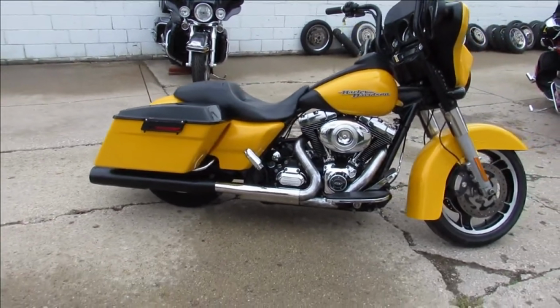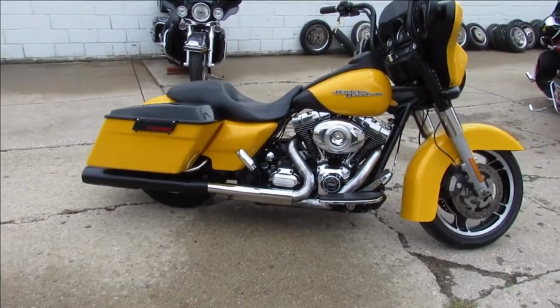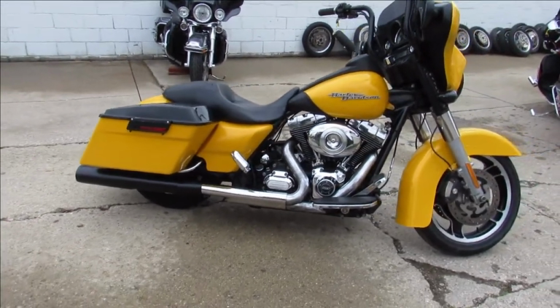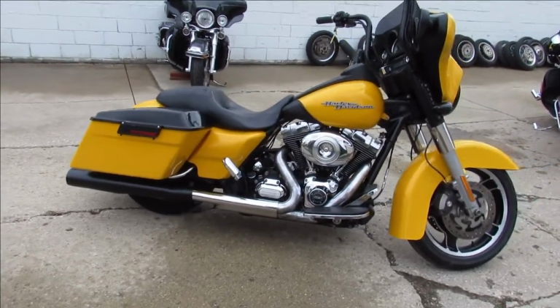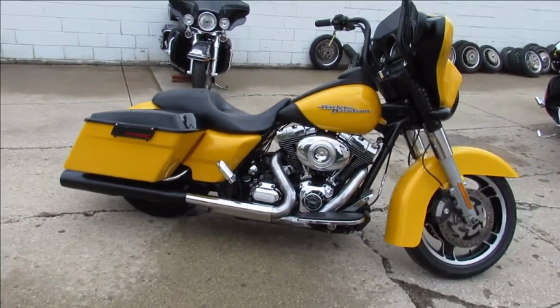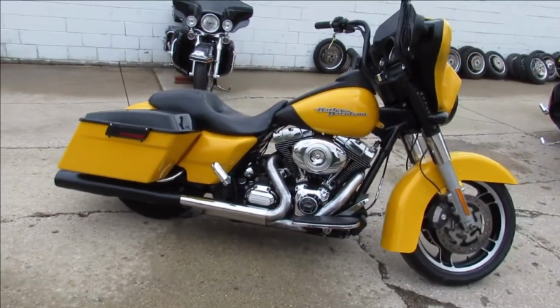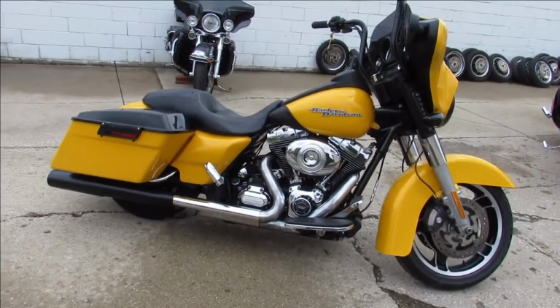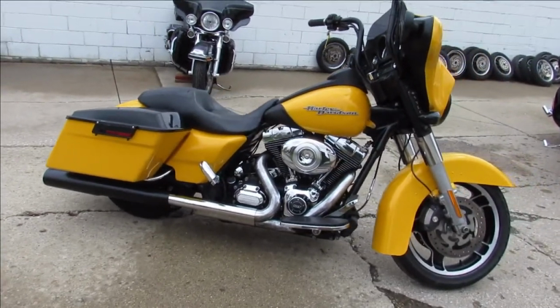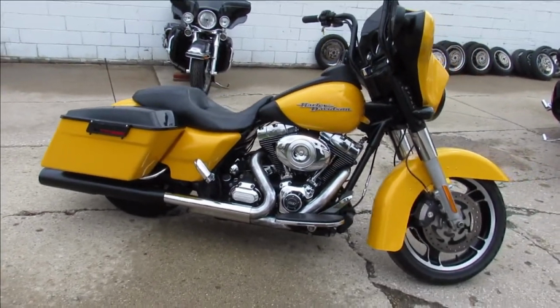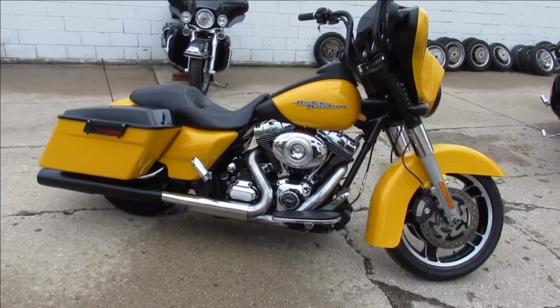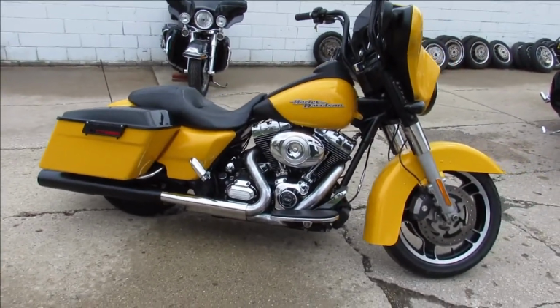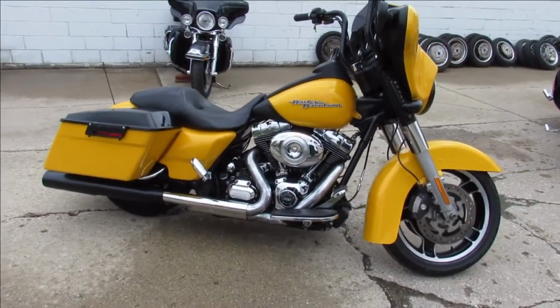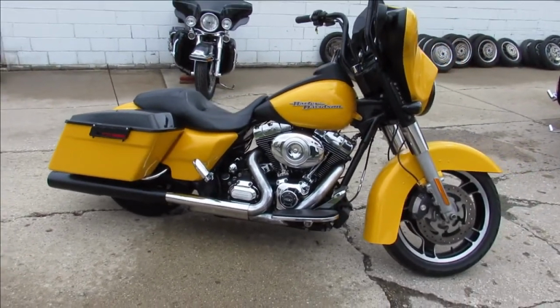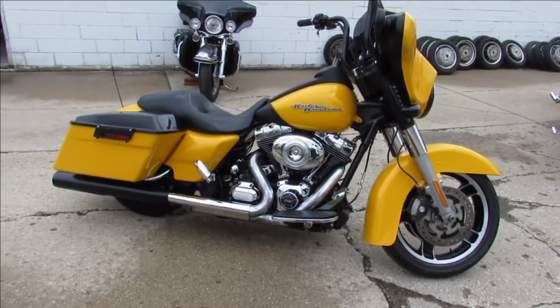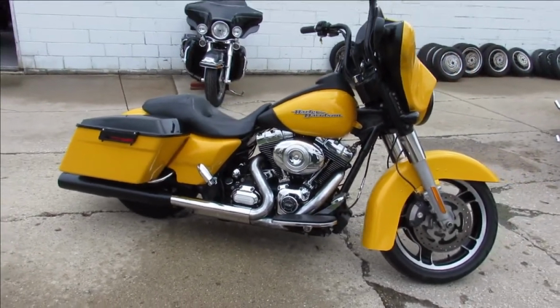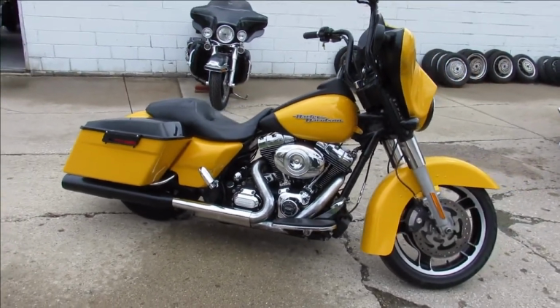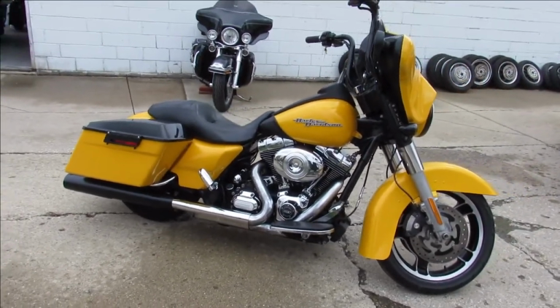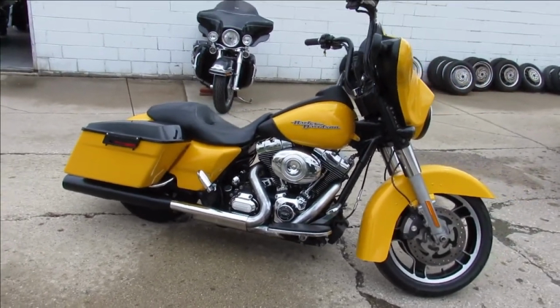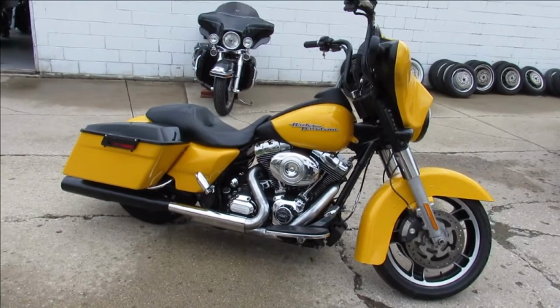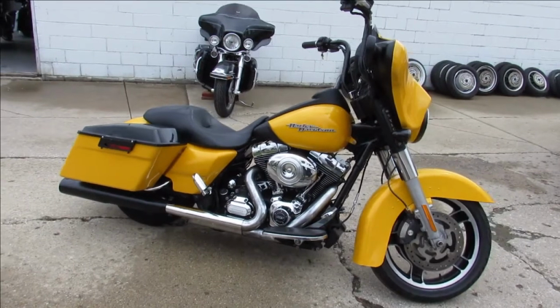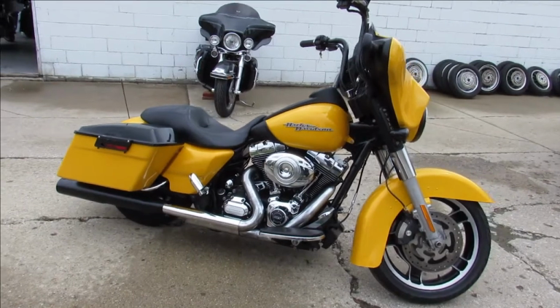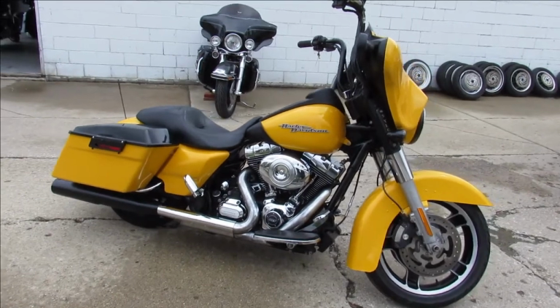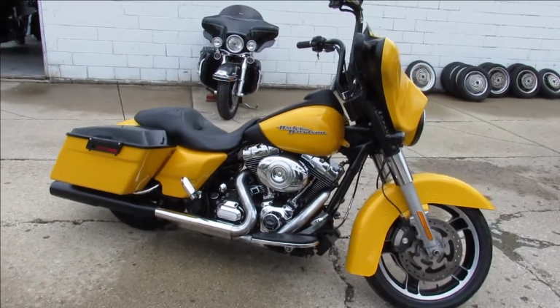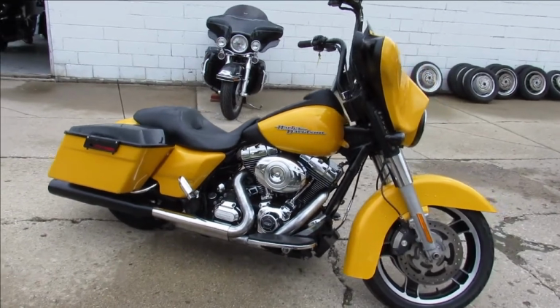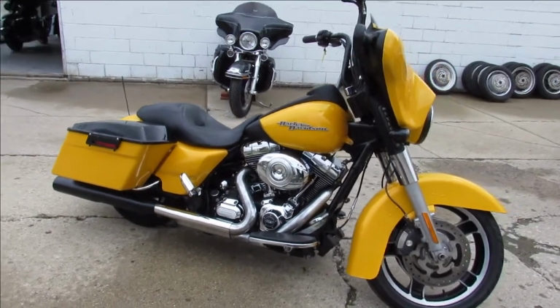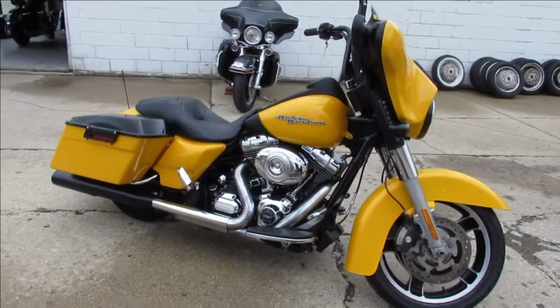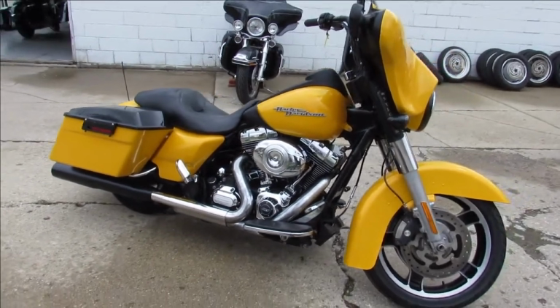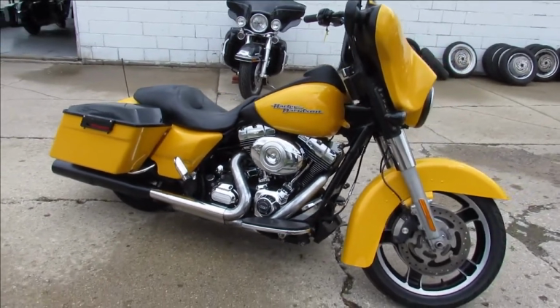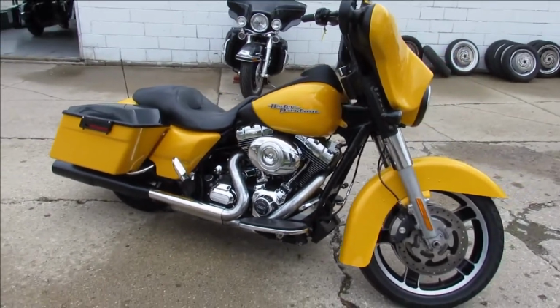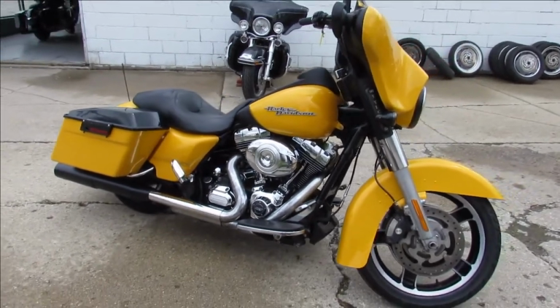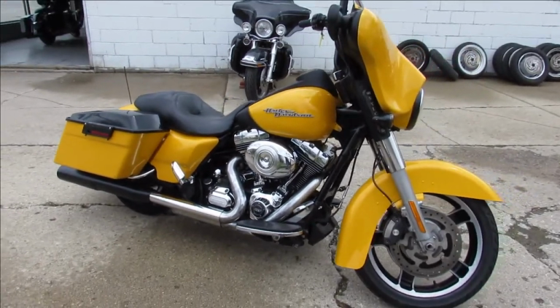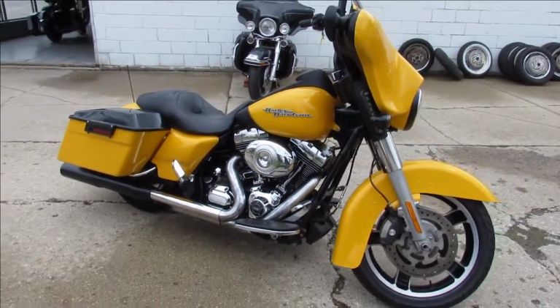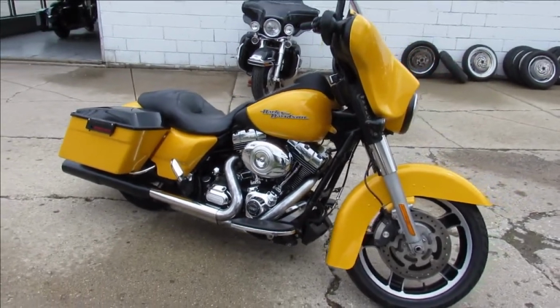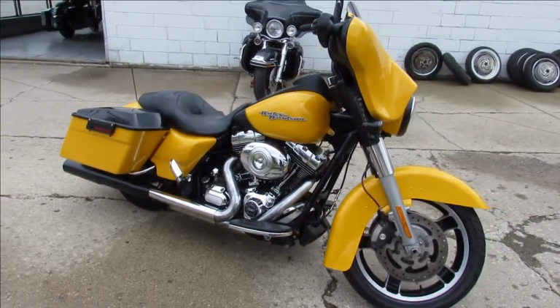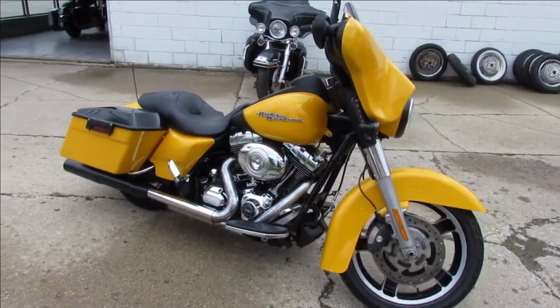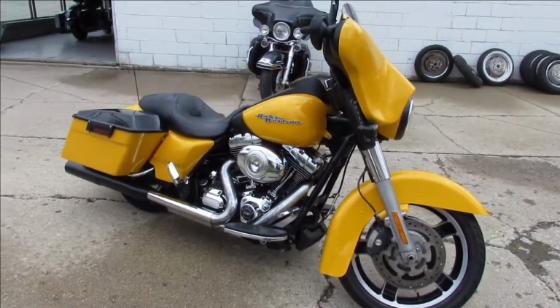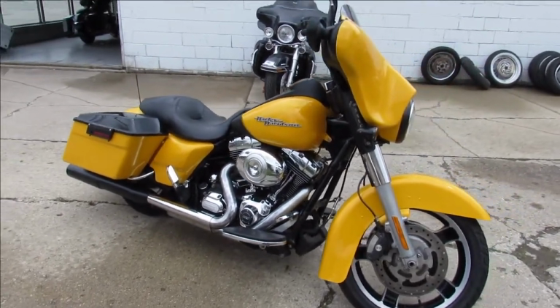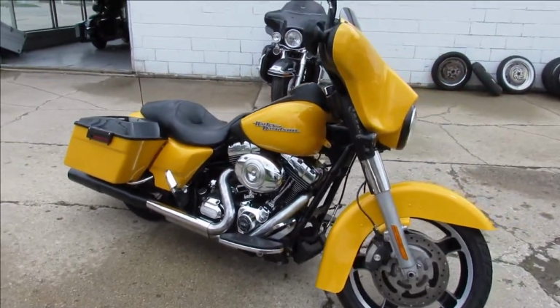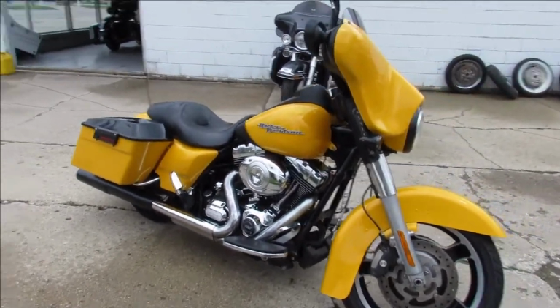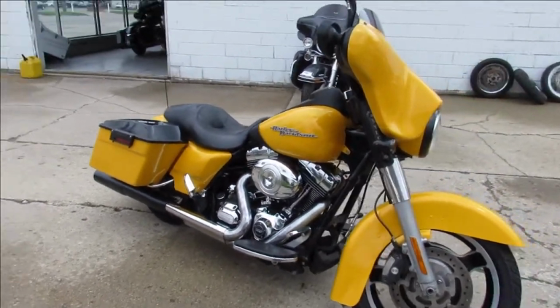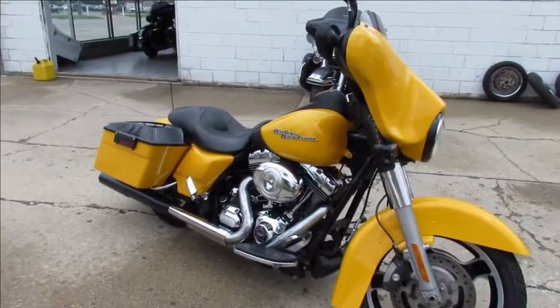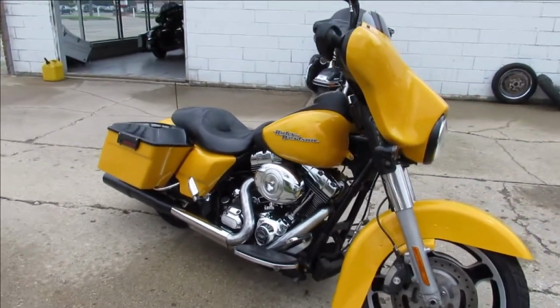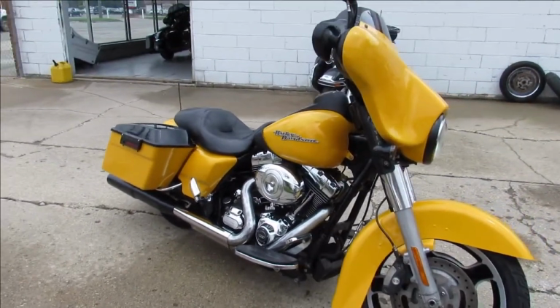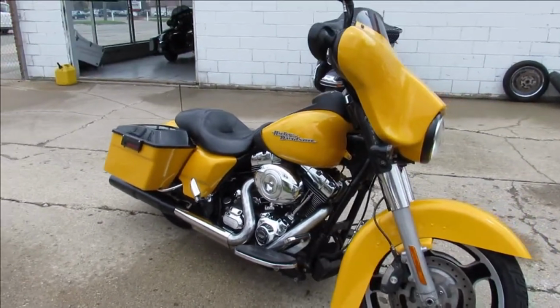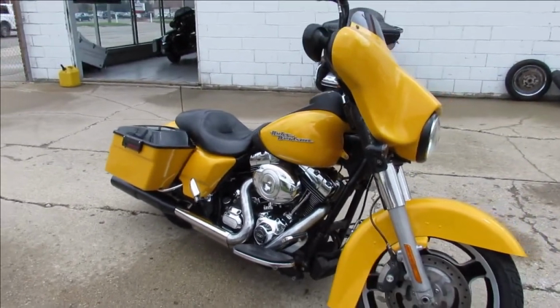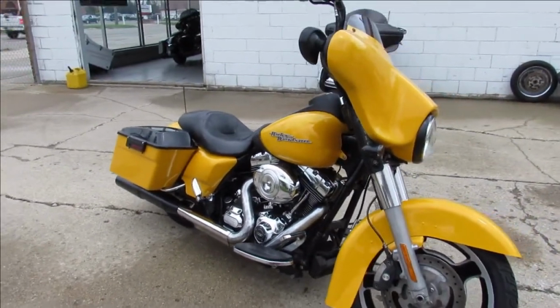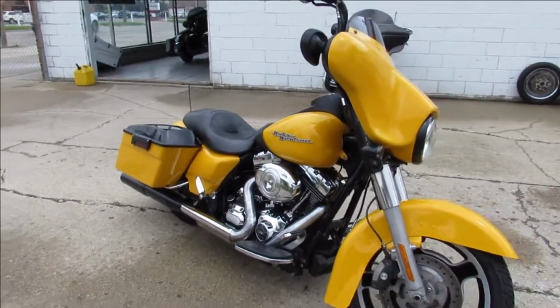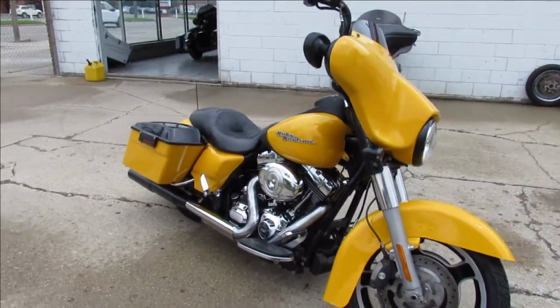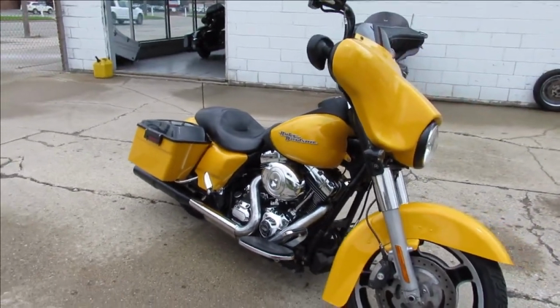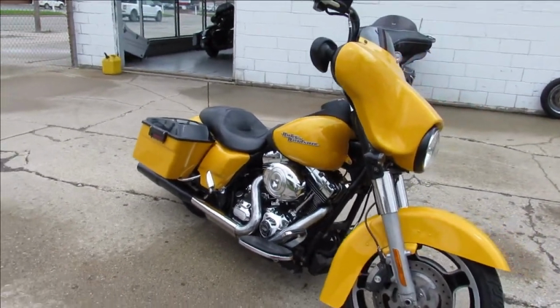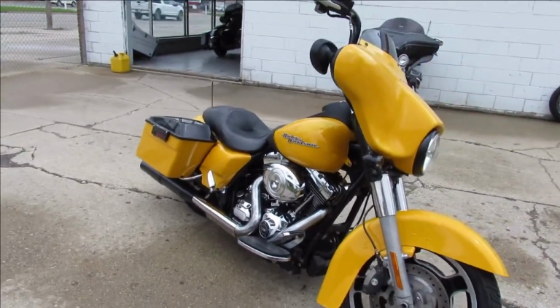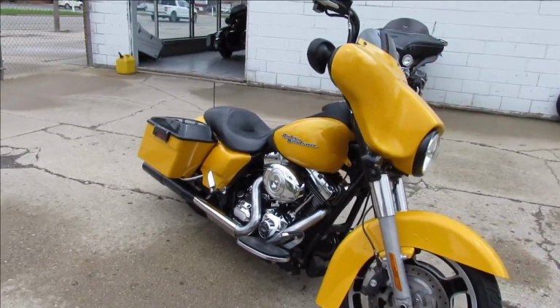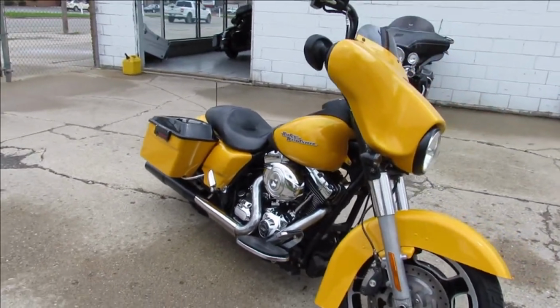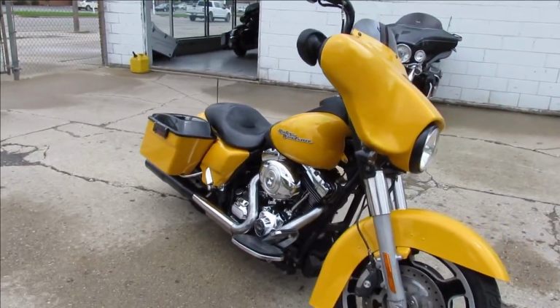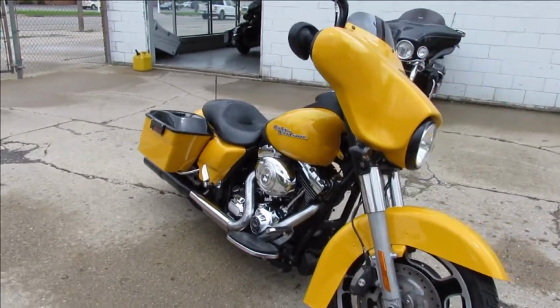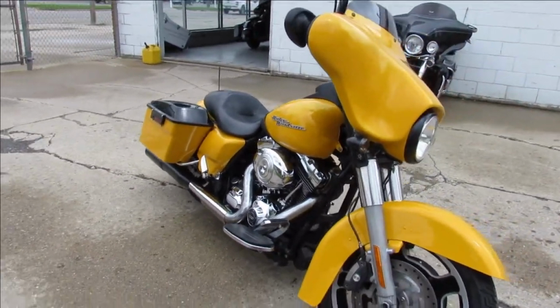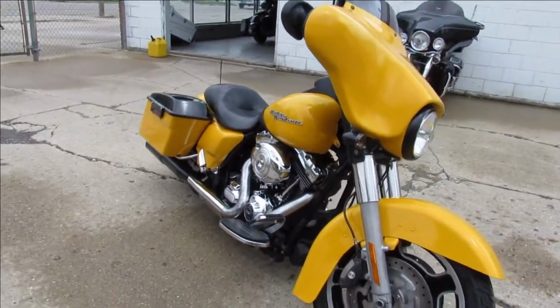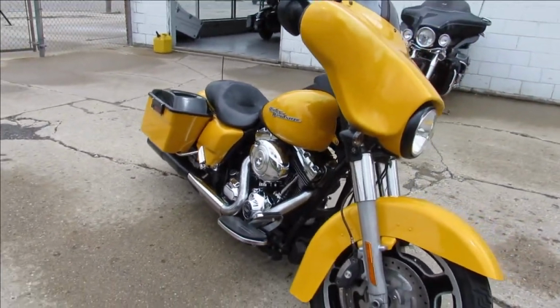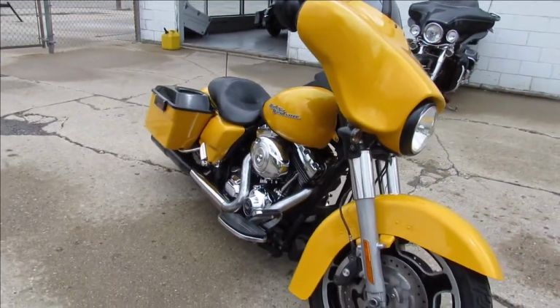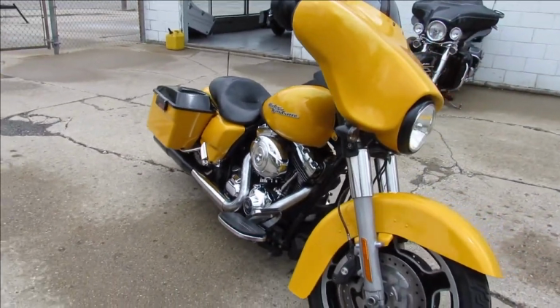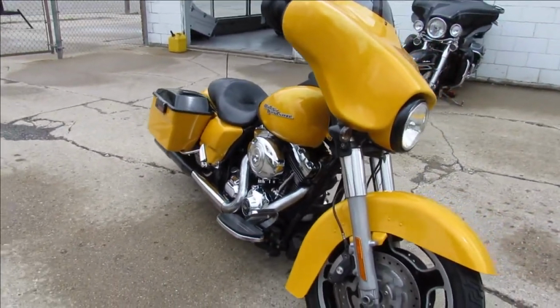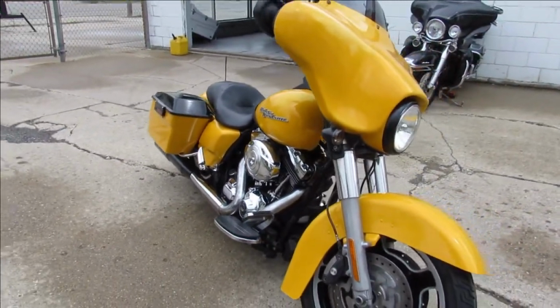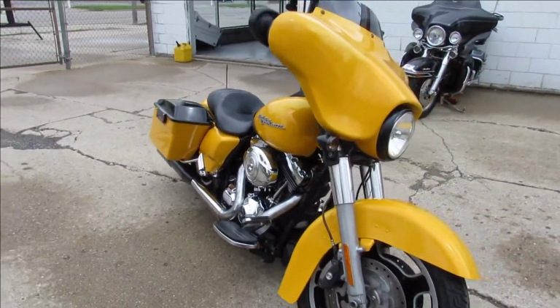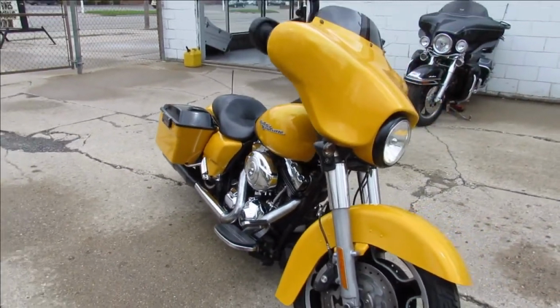It's just been serviced at the dealership, been inspected, all the fluids have been changed, and there is a warranty available so you guys can buy with confidence.